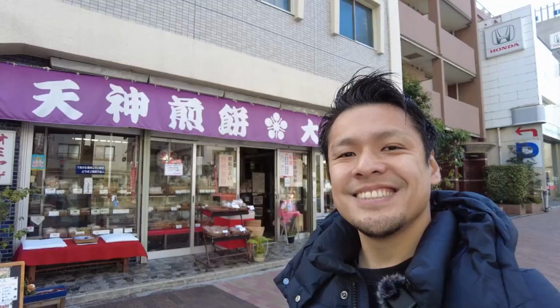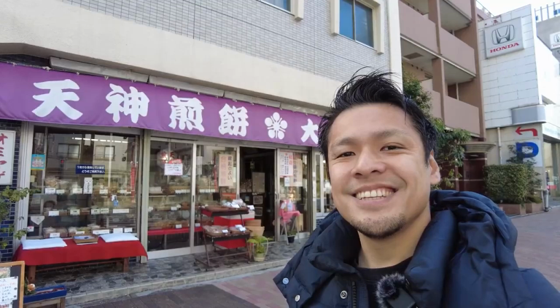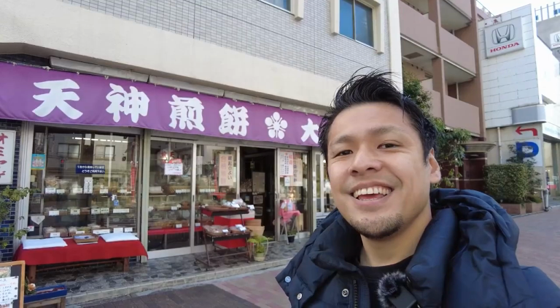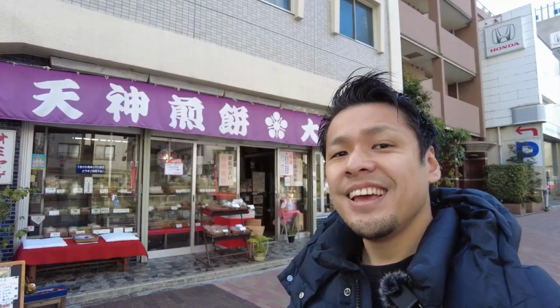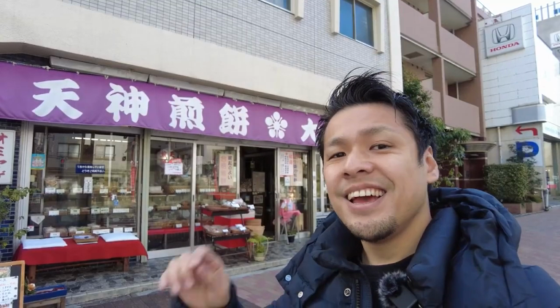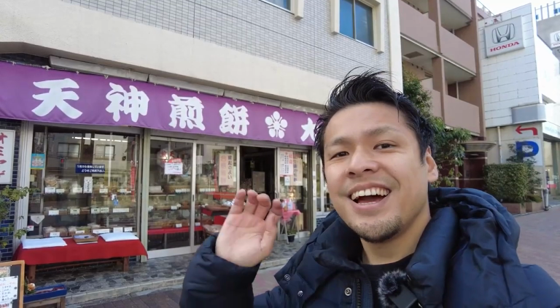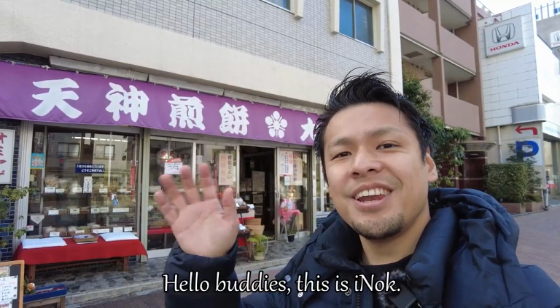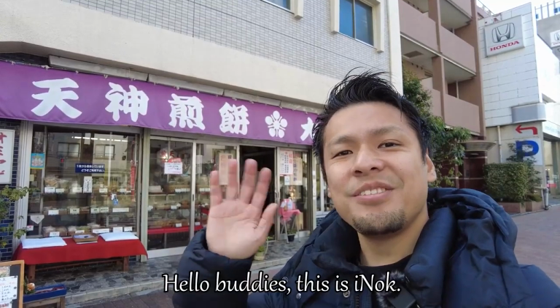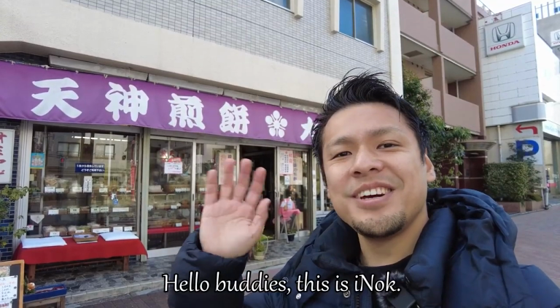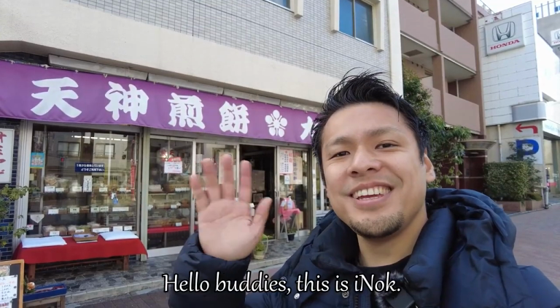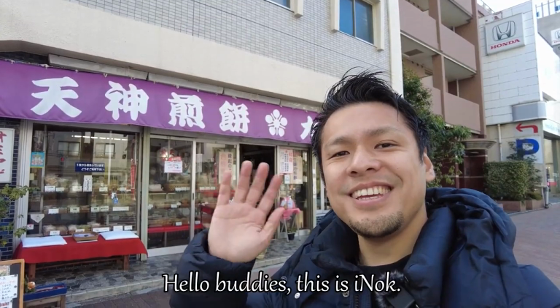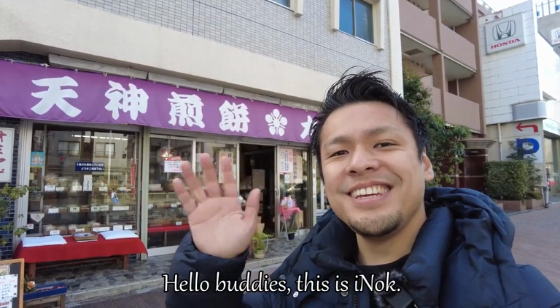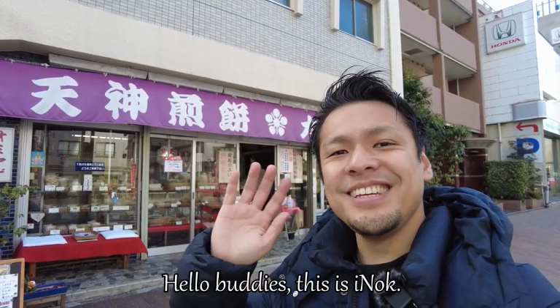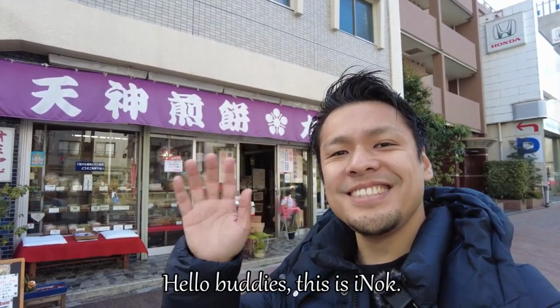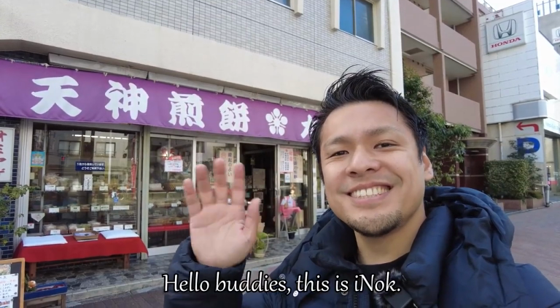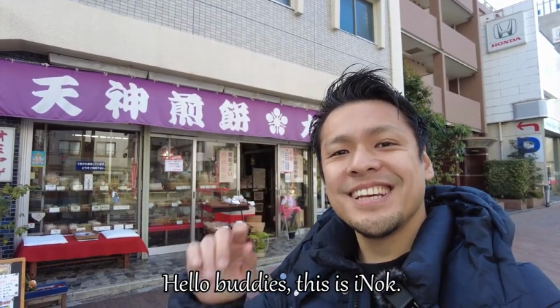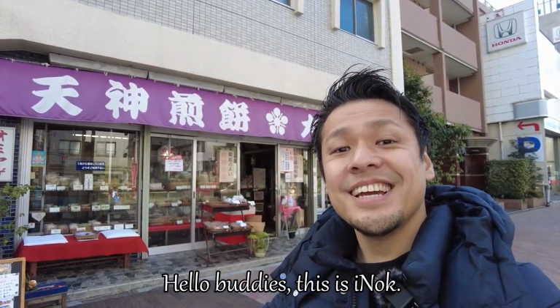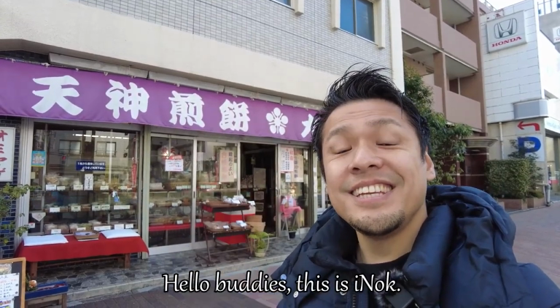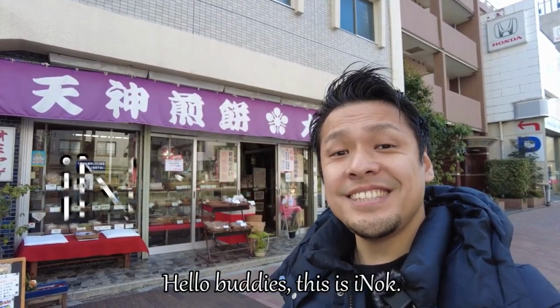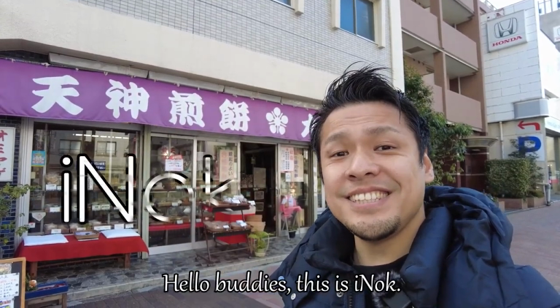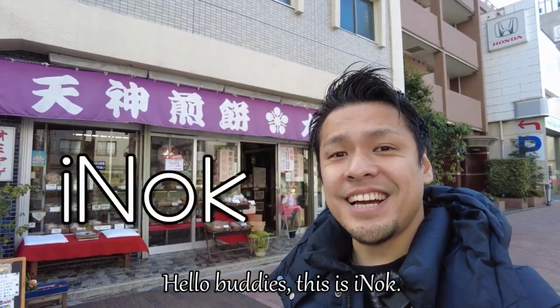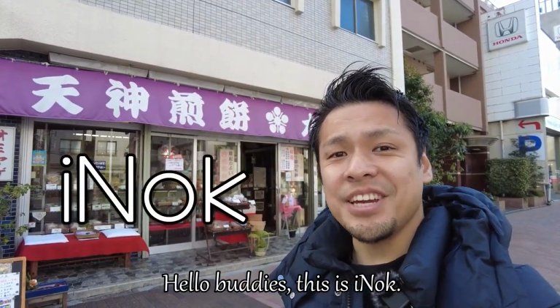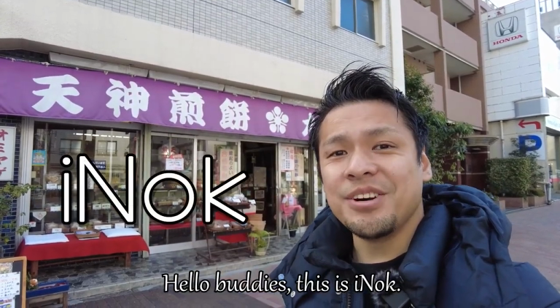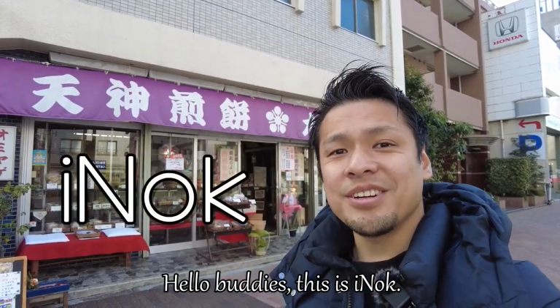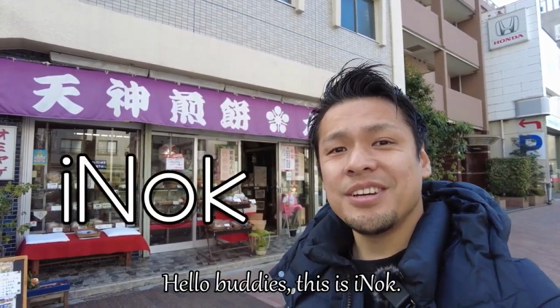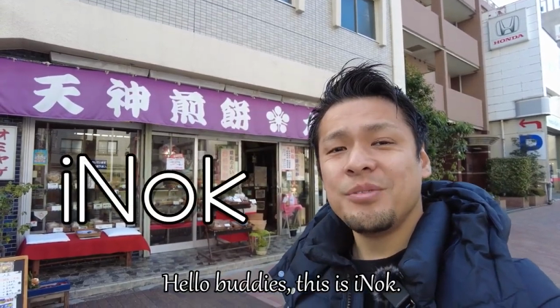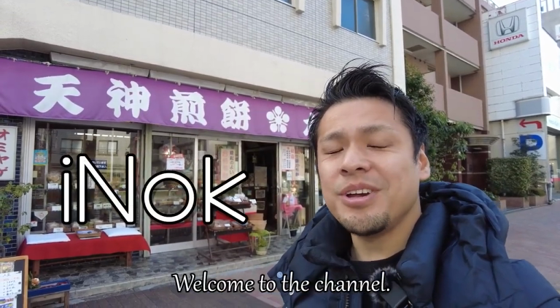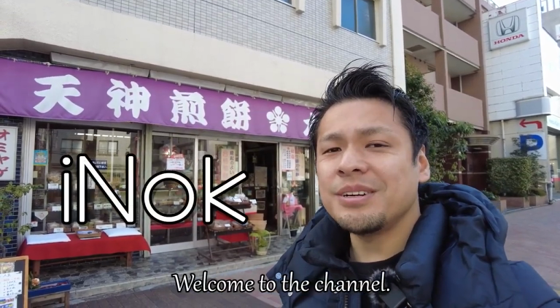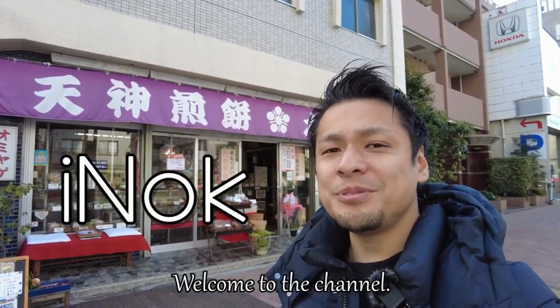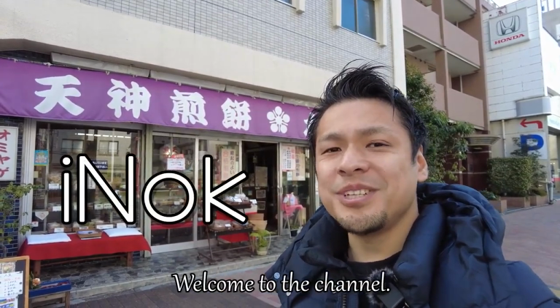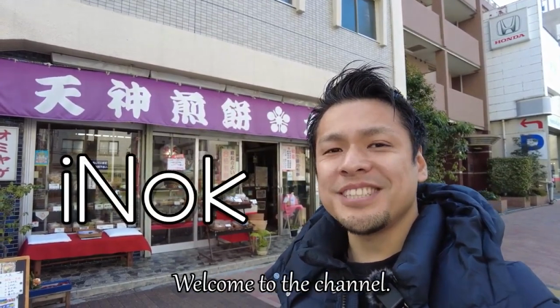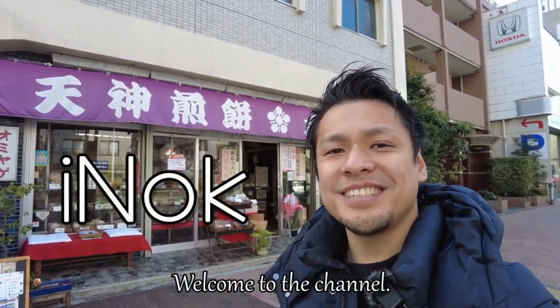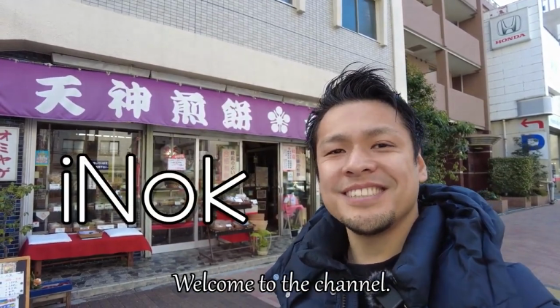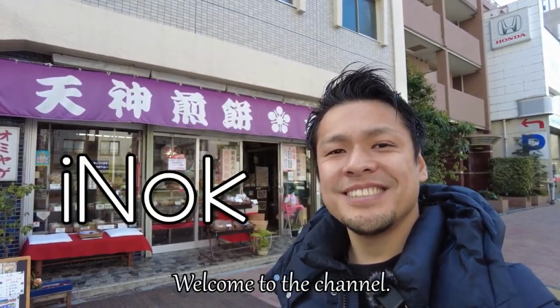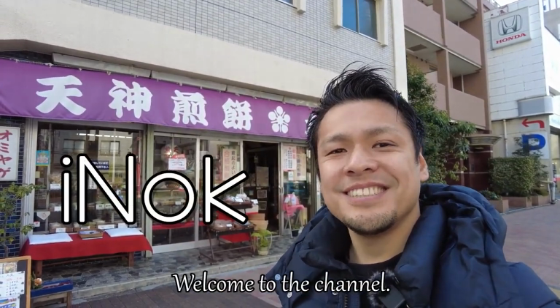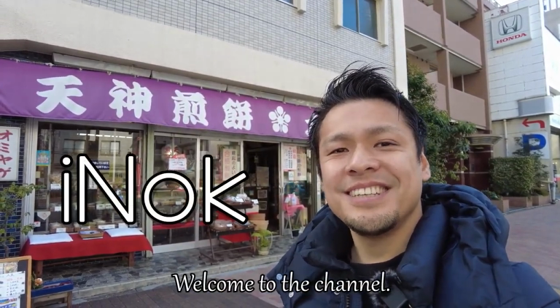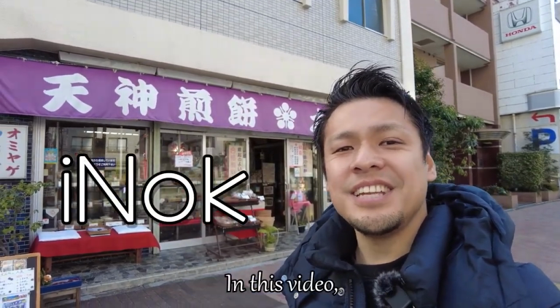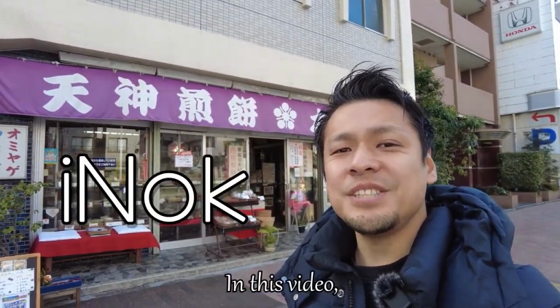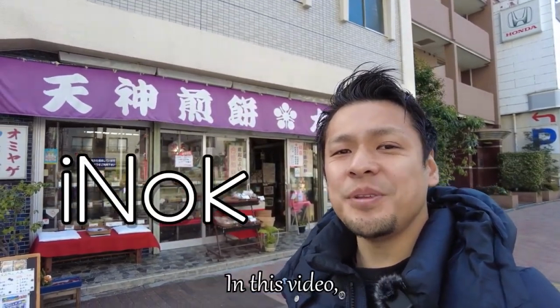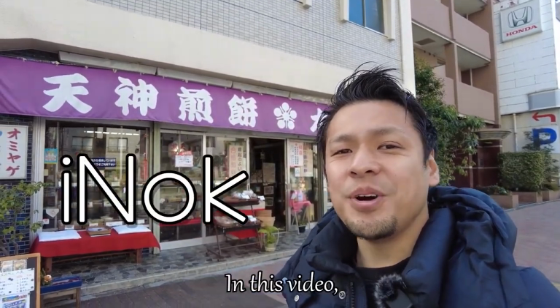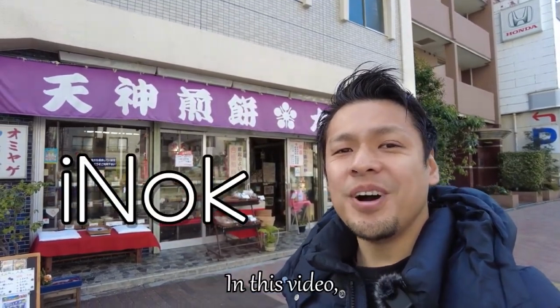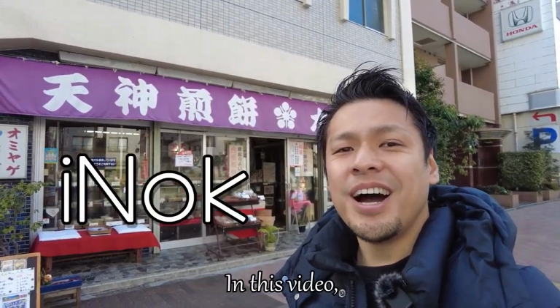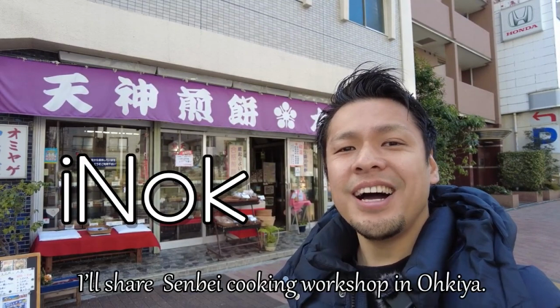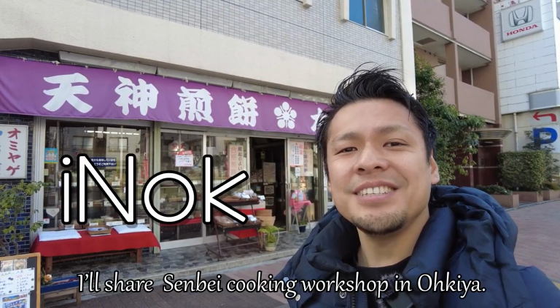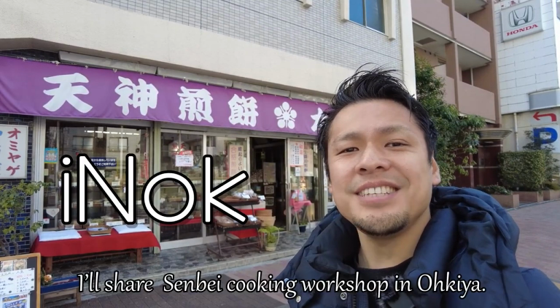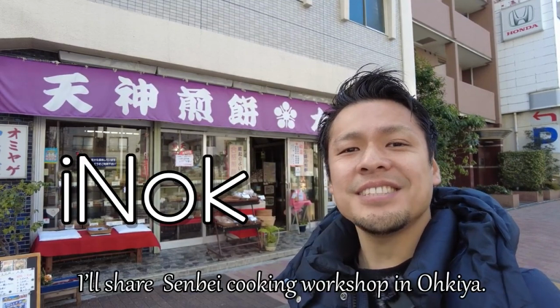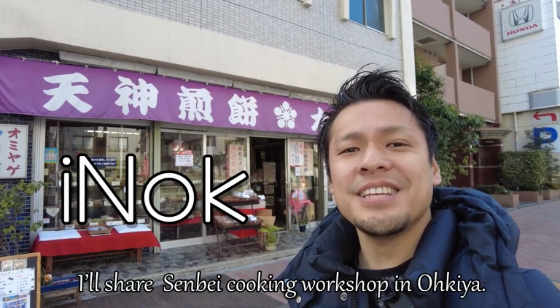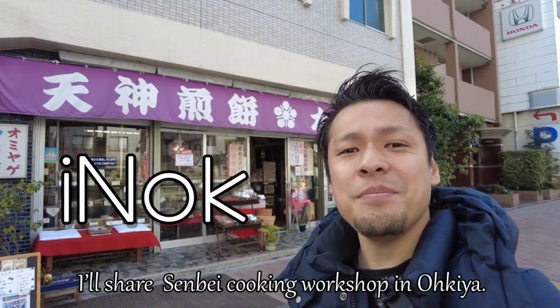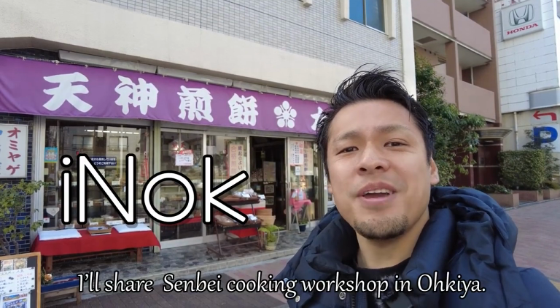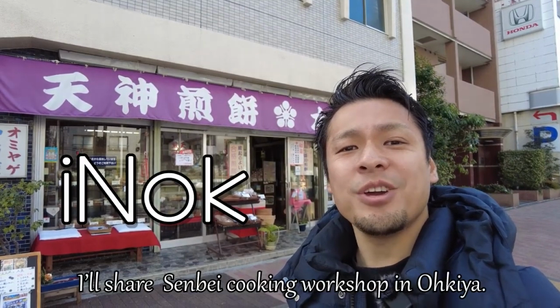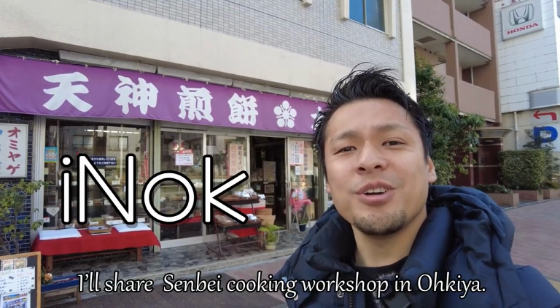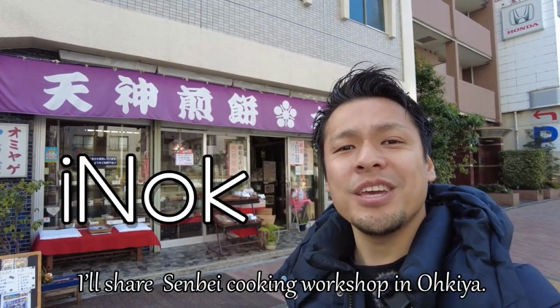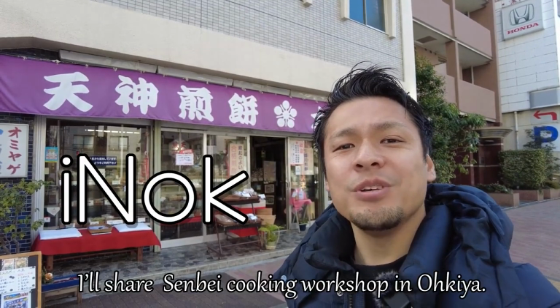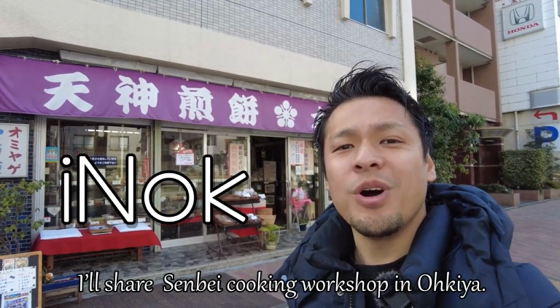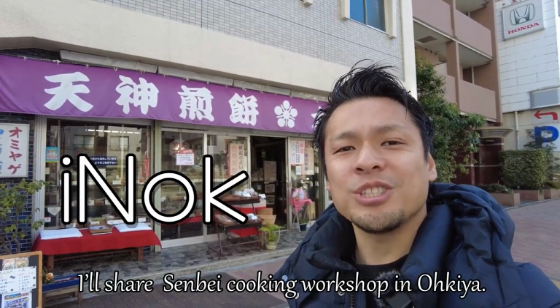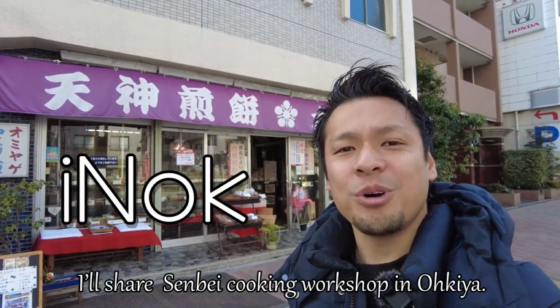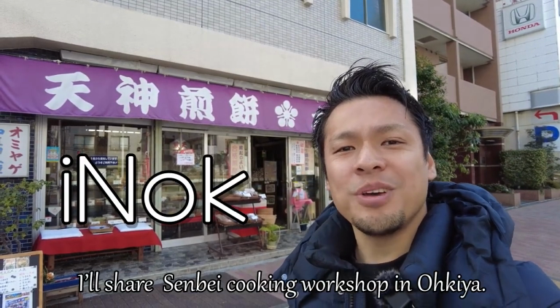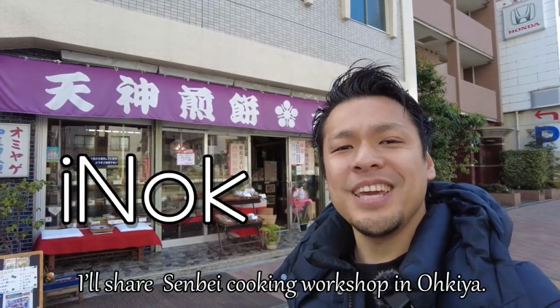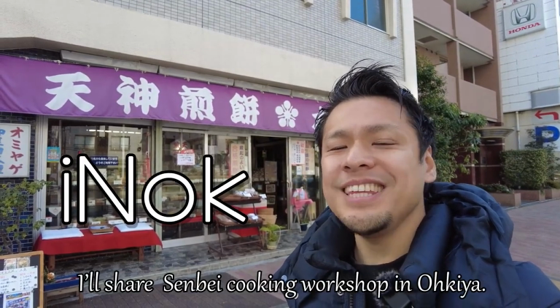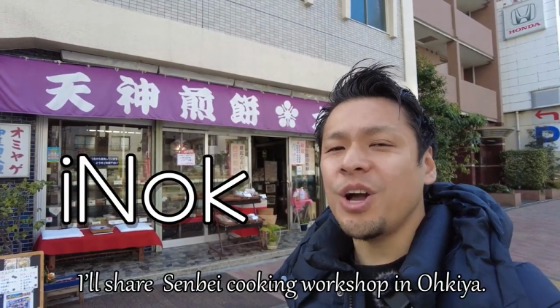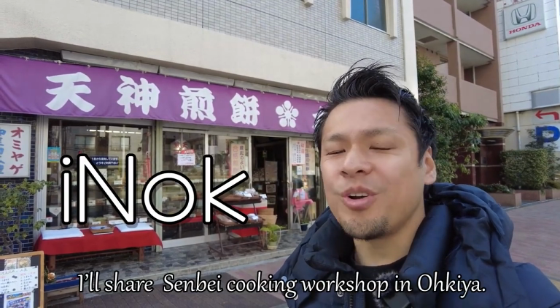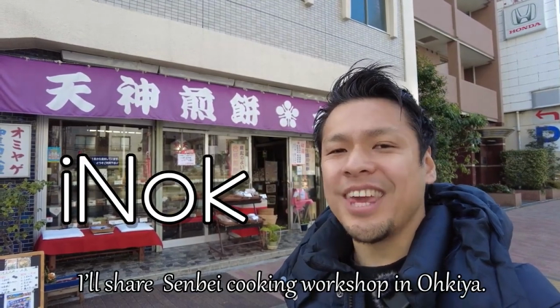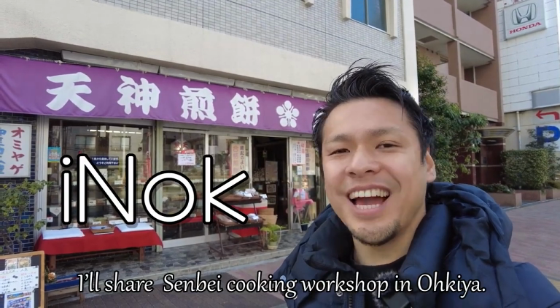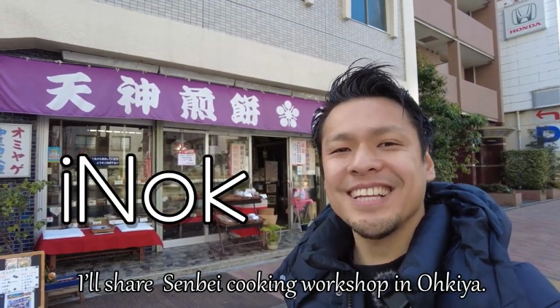Hello buddies! This is Ainok. Welcome to the channel. In this video, I'll share a senbei cooking workshop in Okiya.